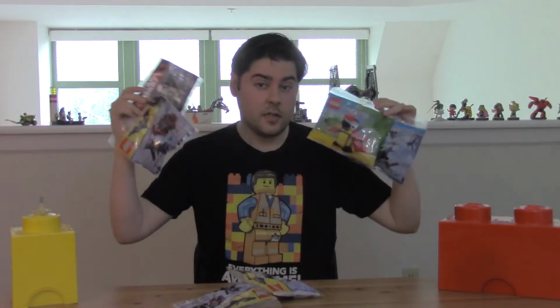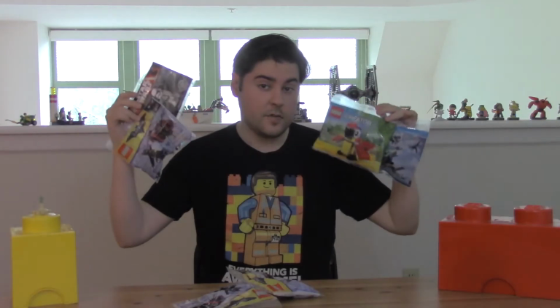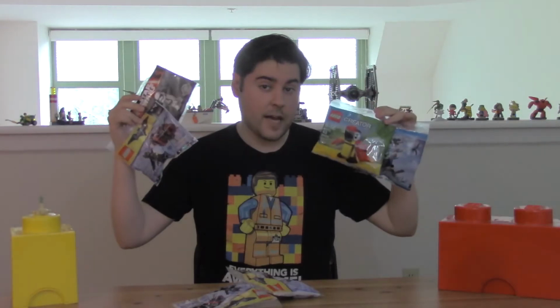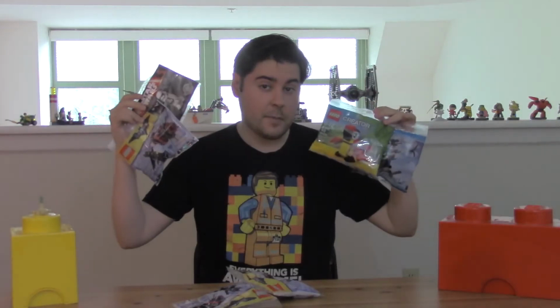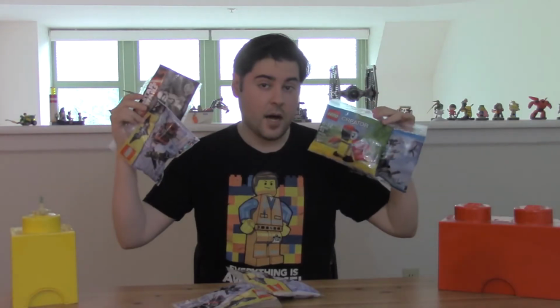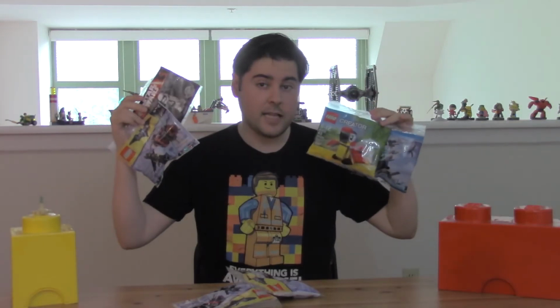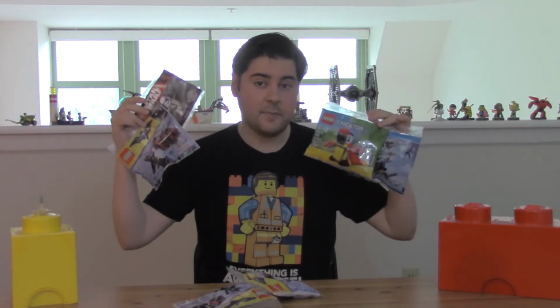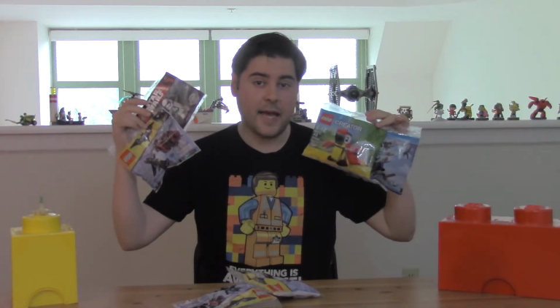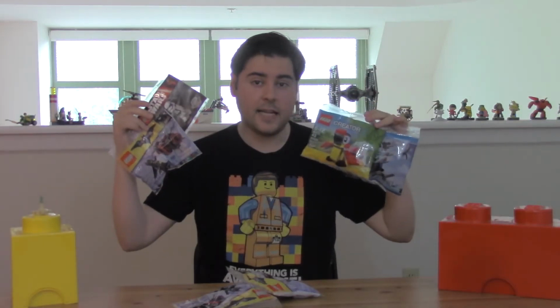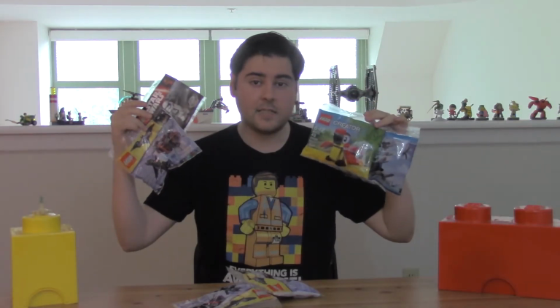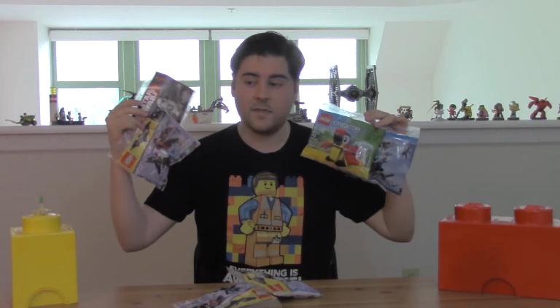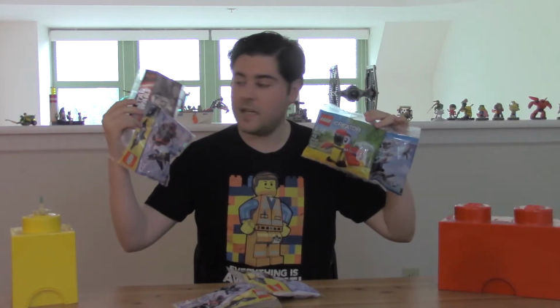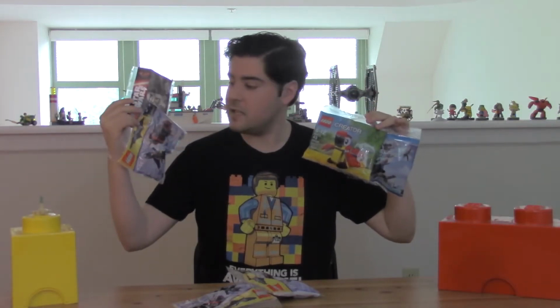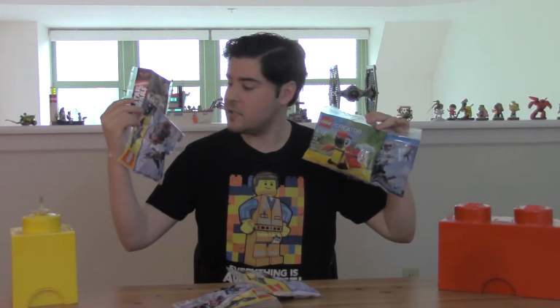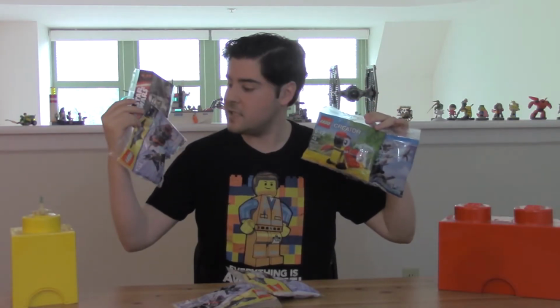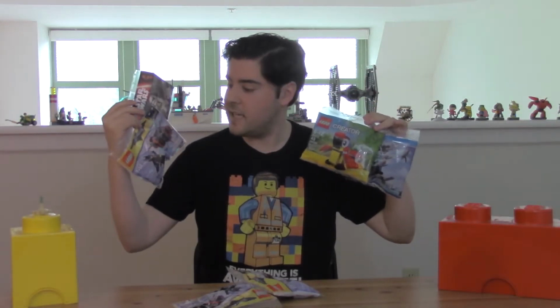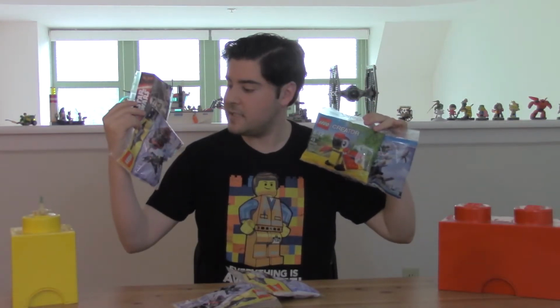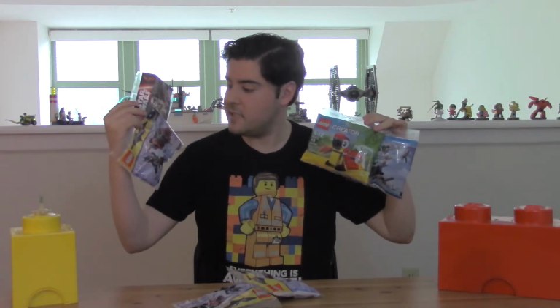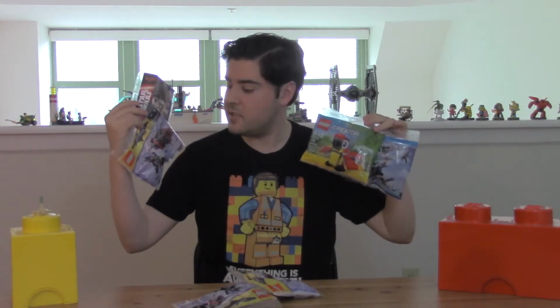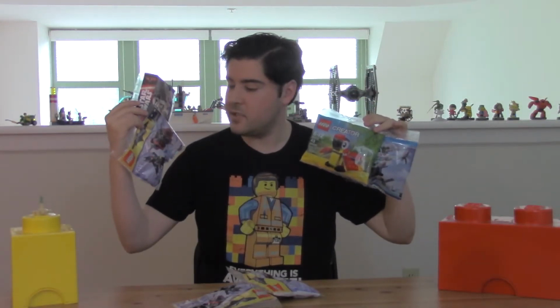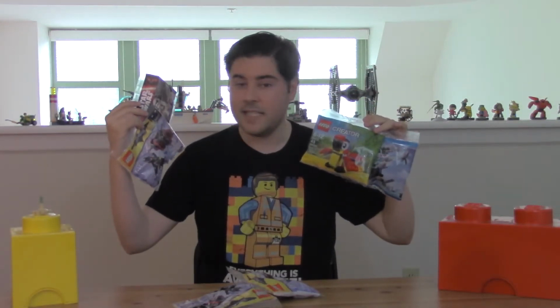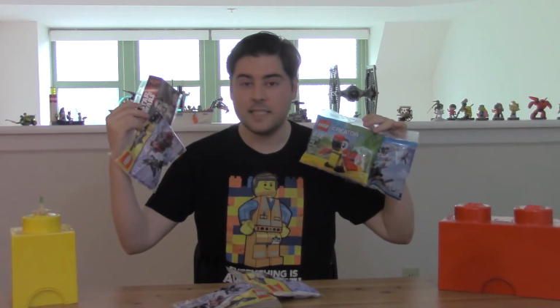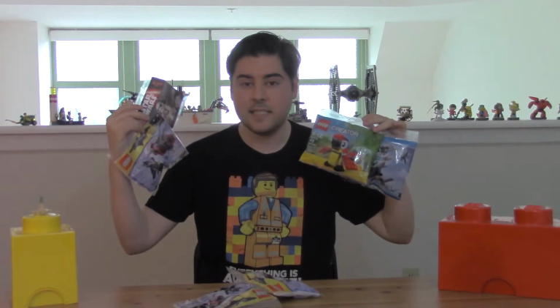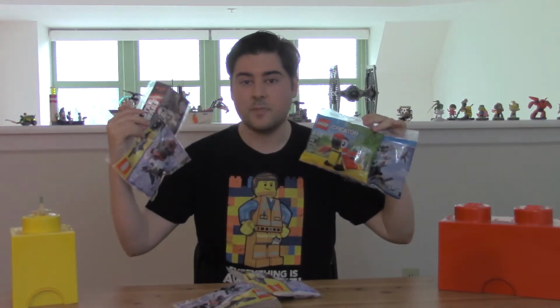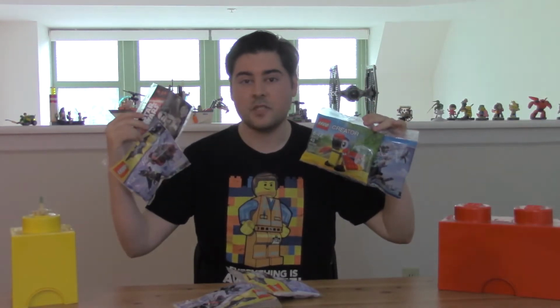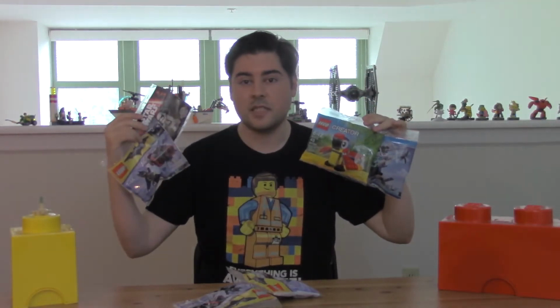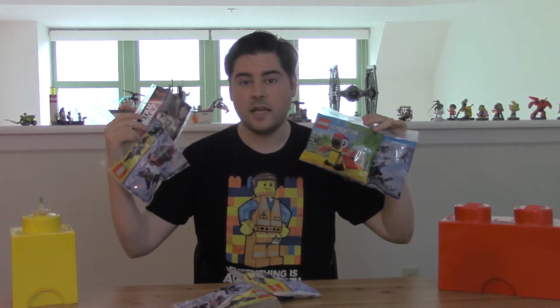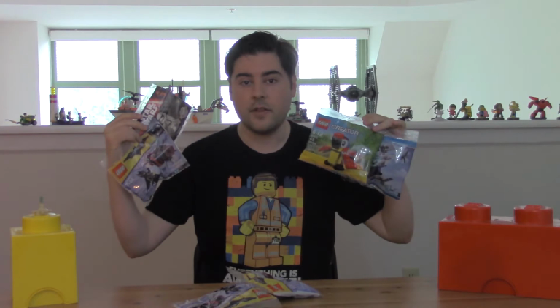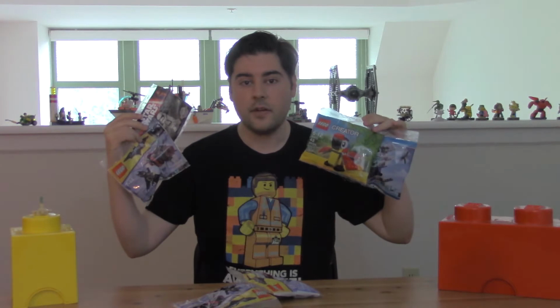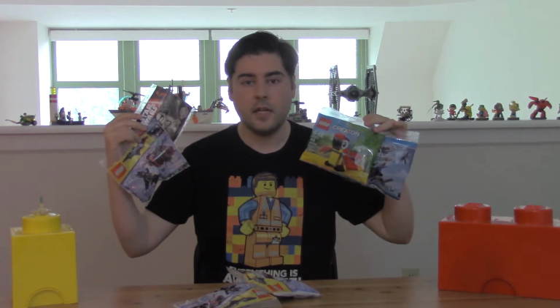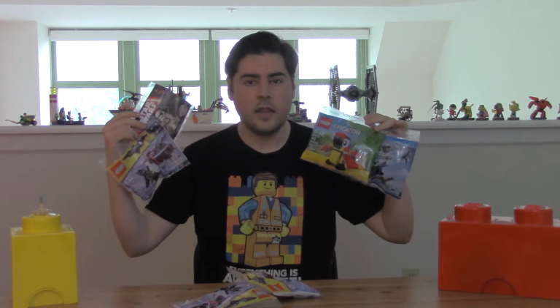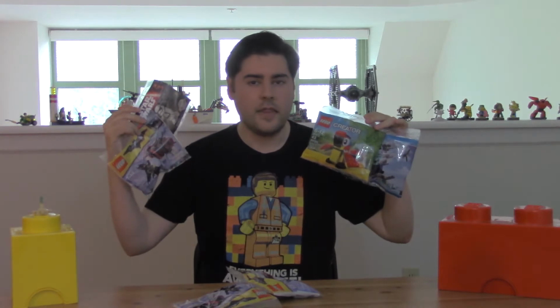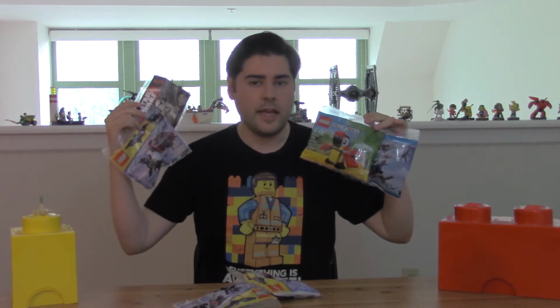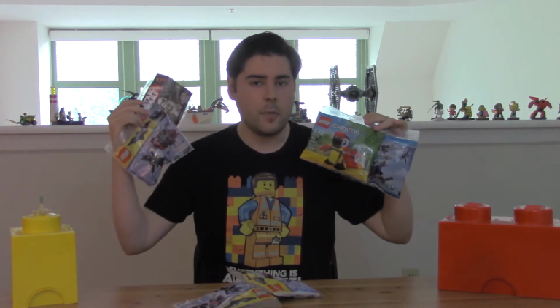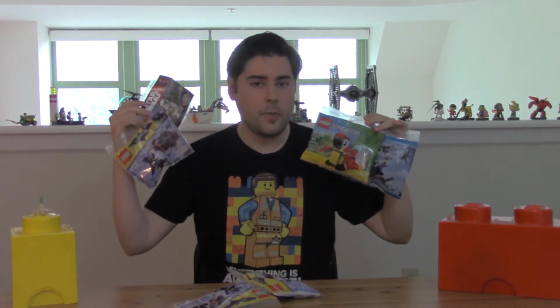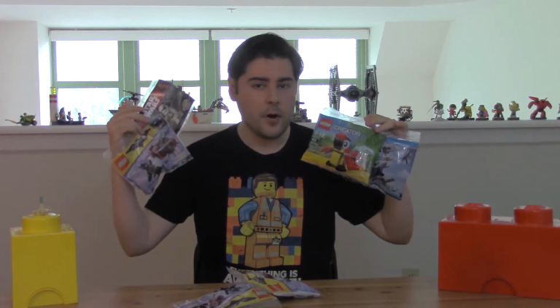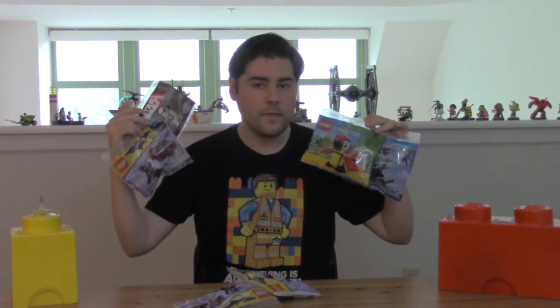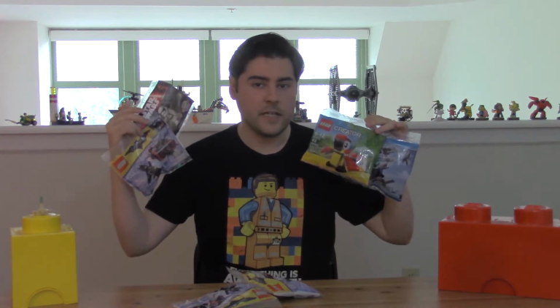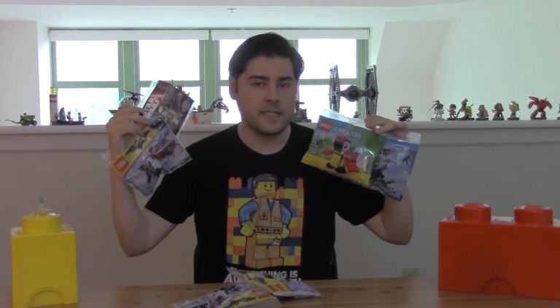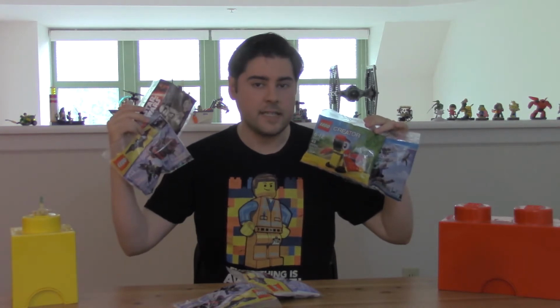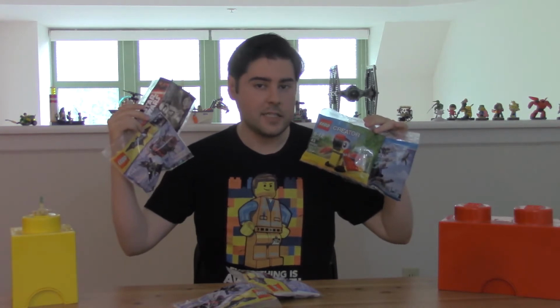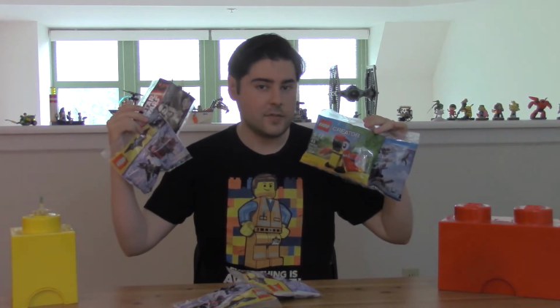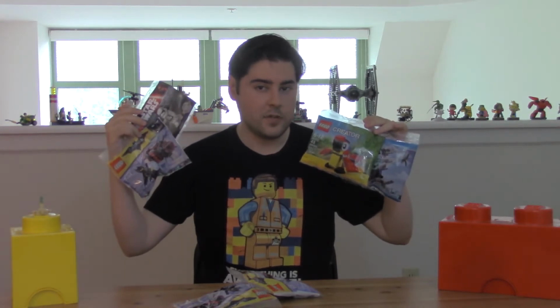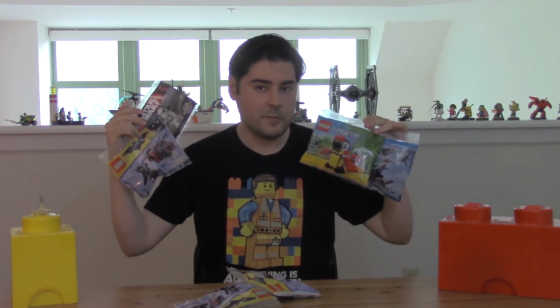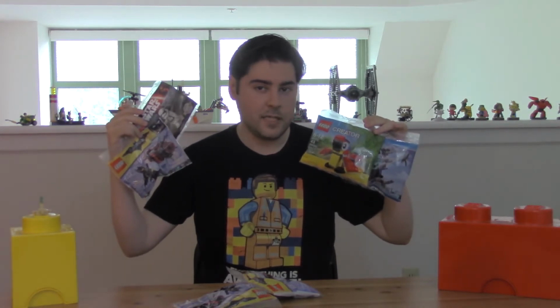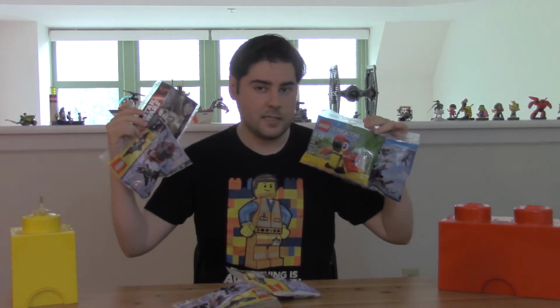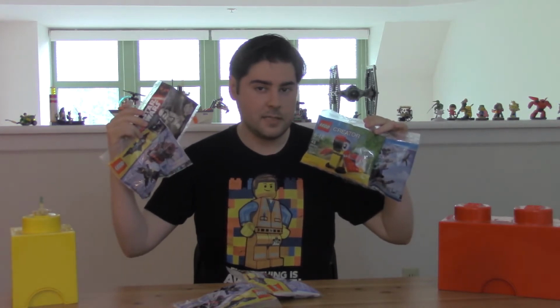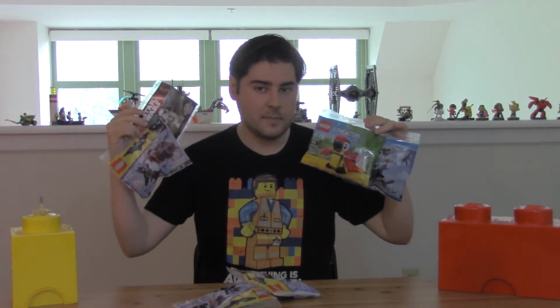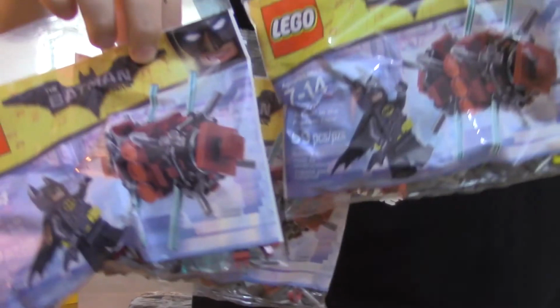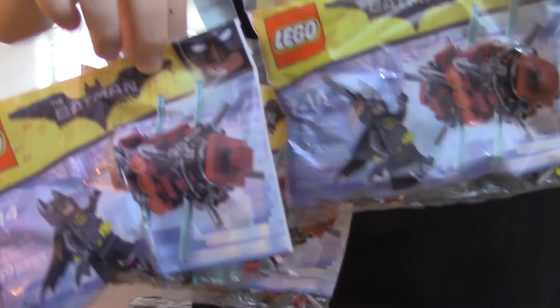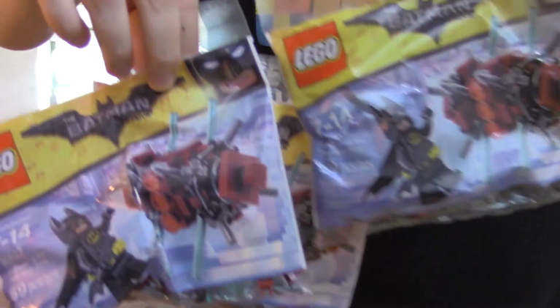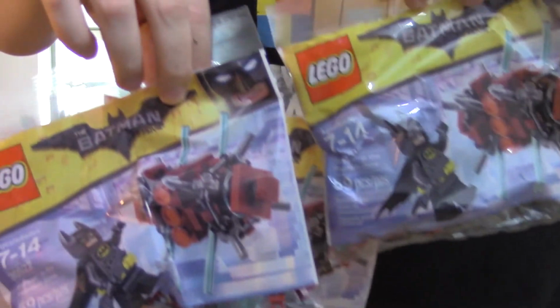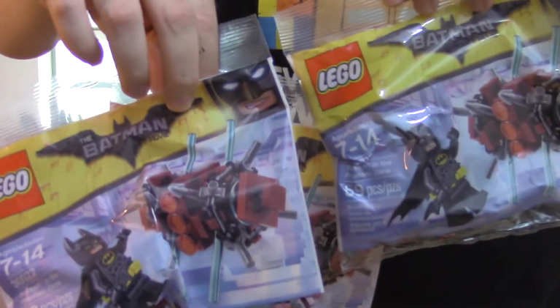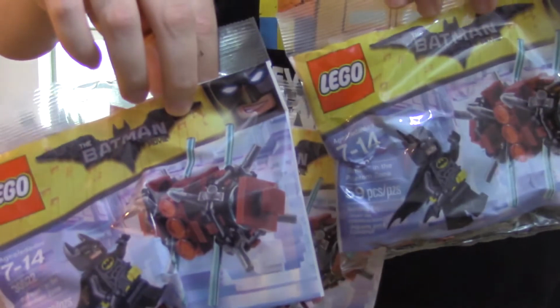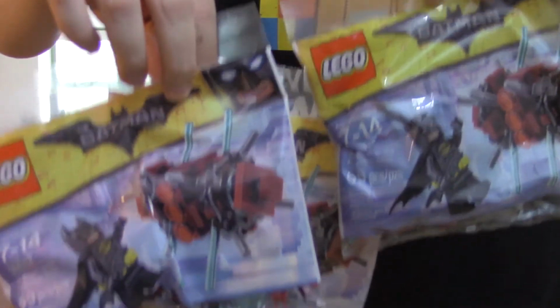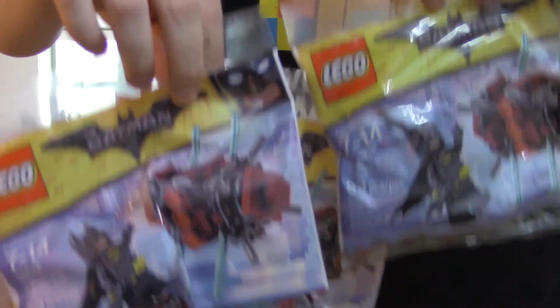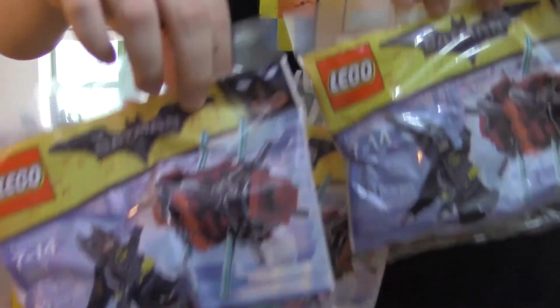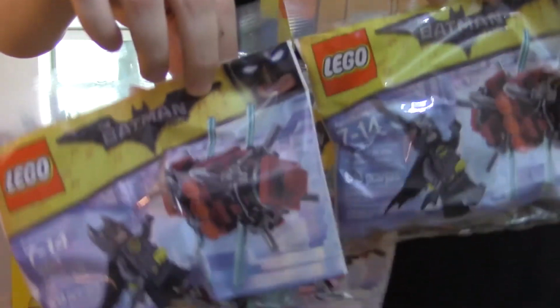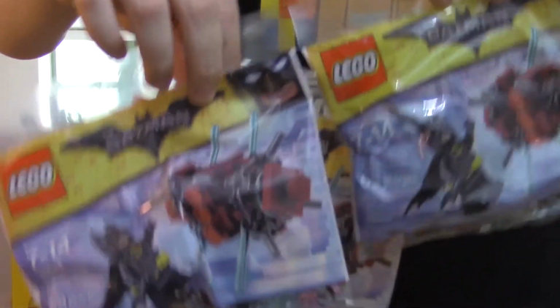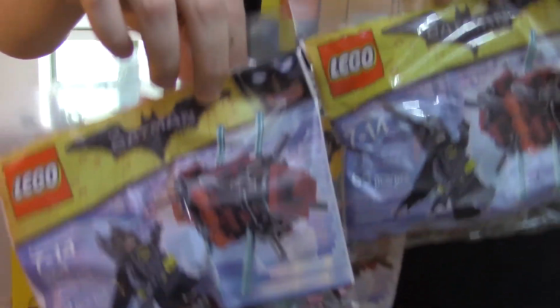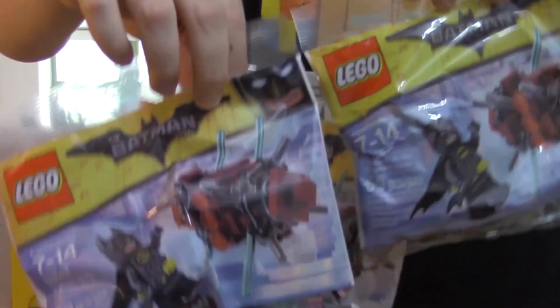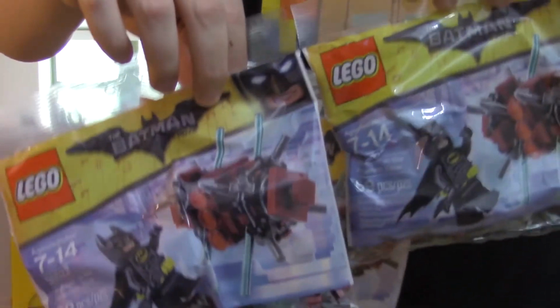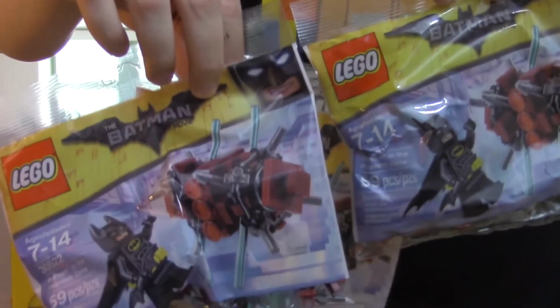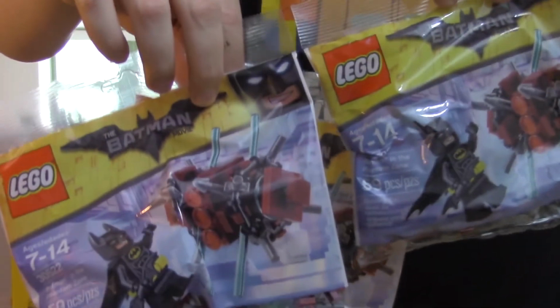You've got poly bags — fun little sets that are easy to put together. They are perfect as freebies. I got several from the Batman movie.